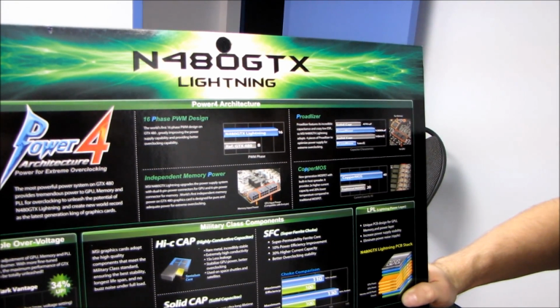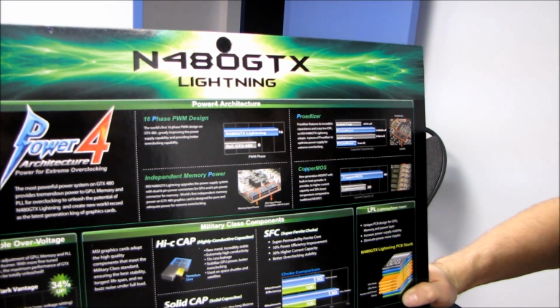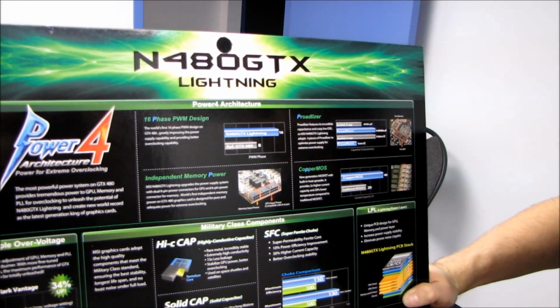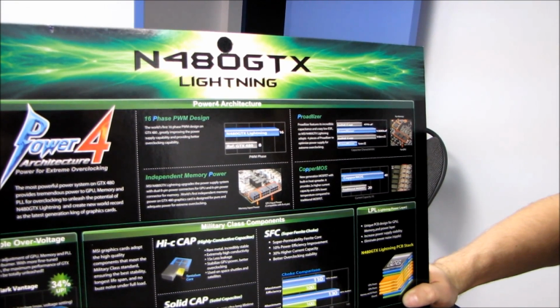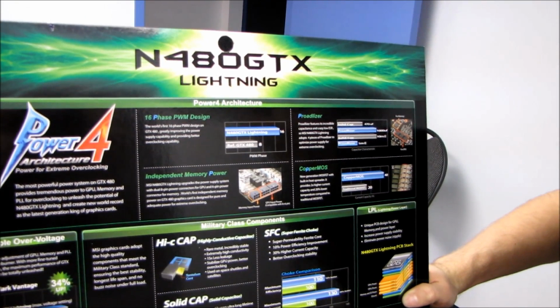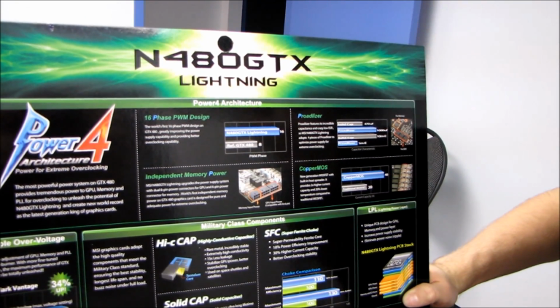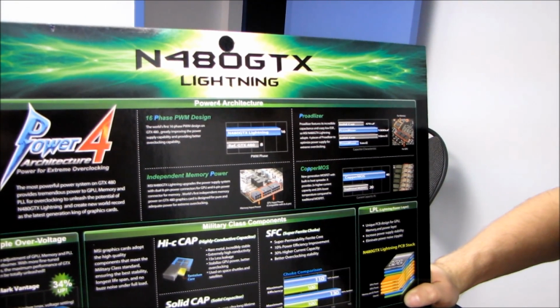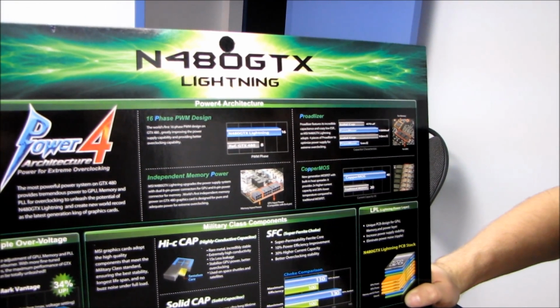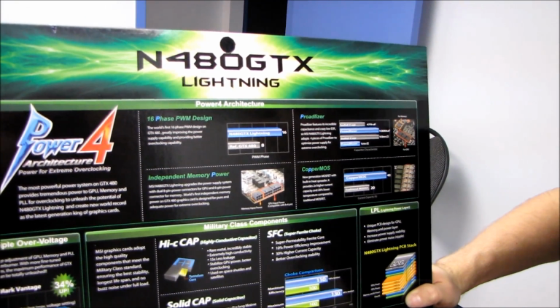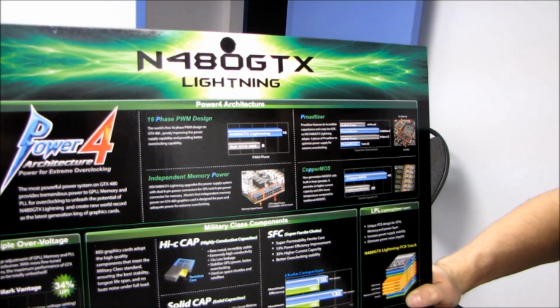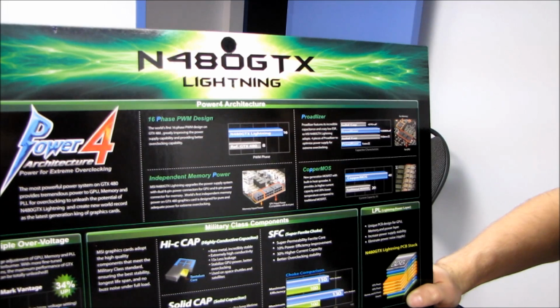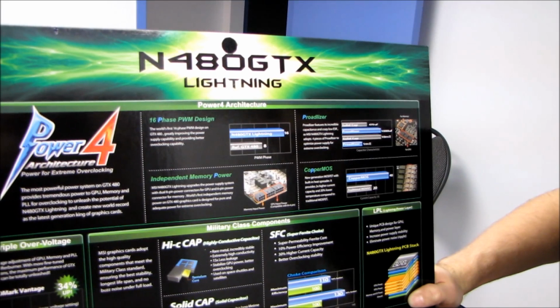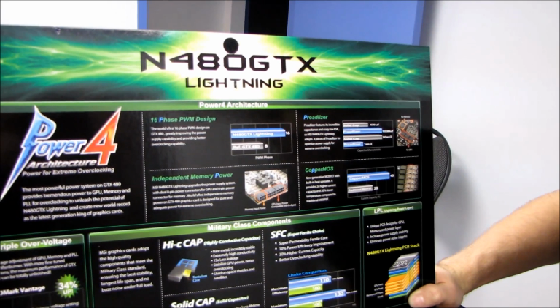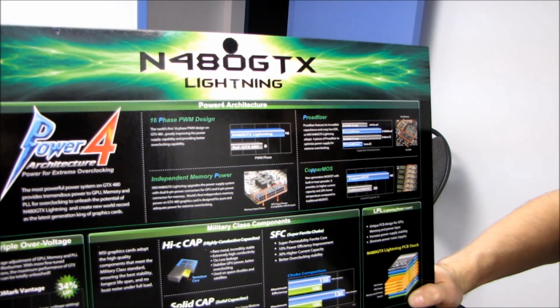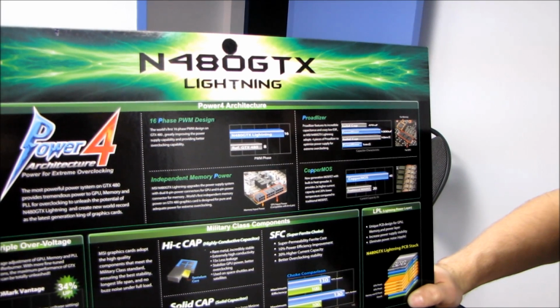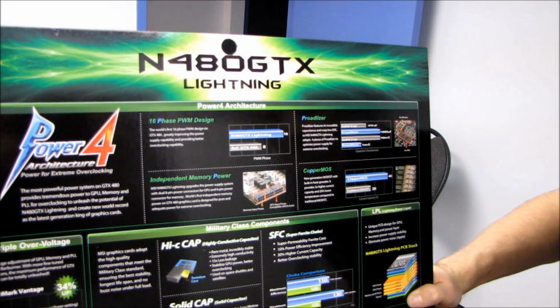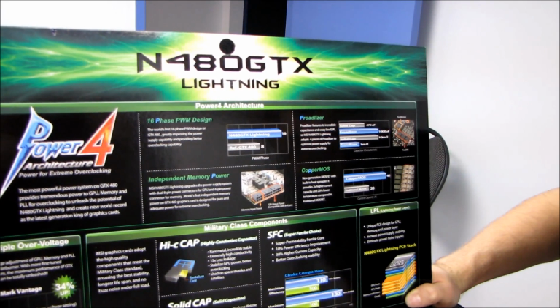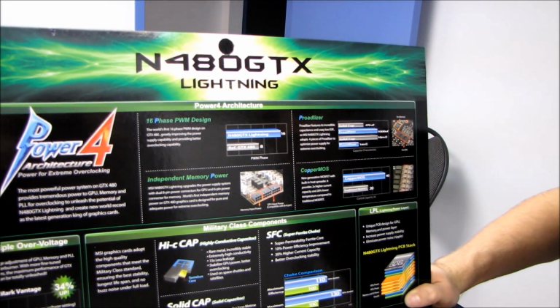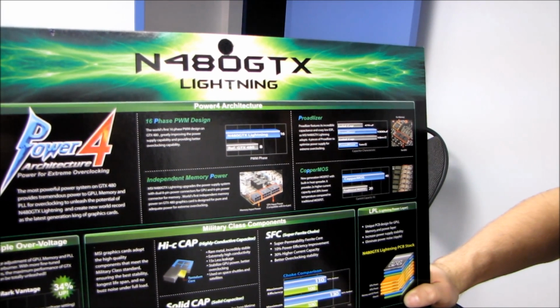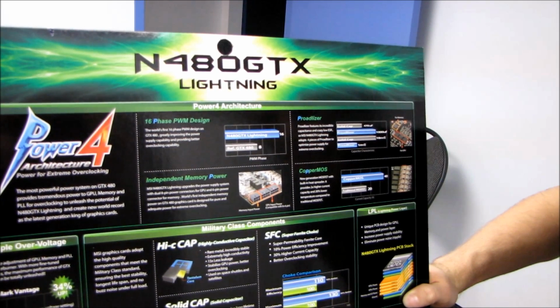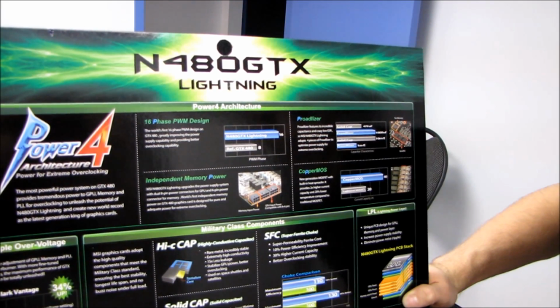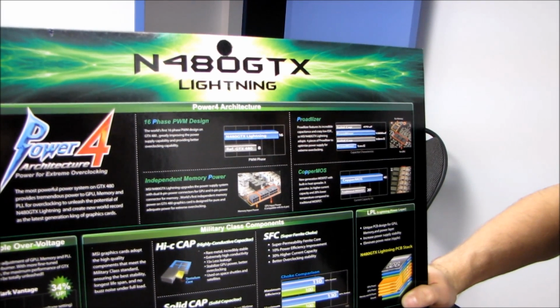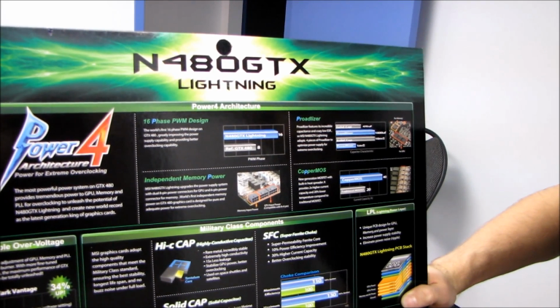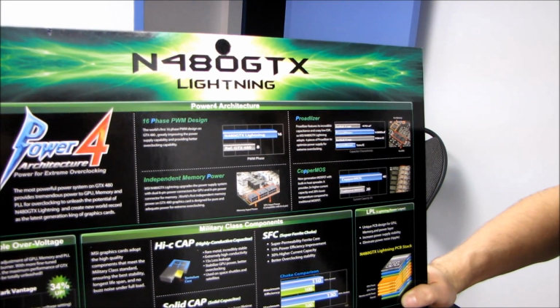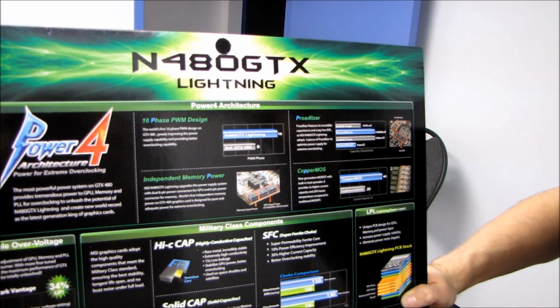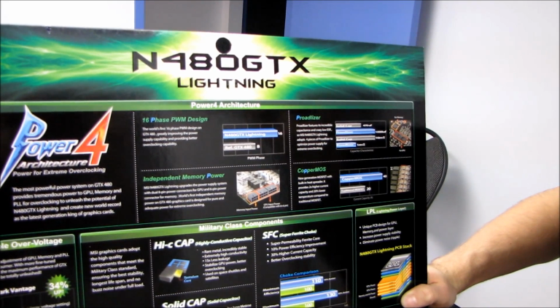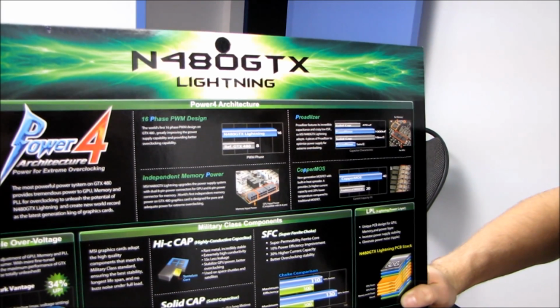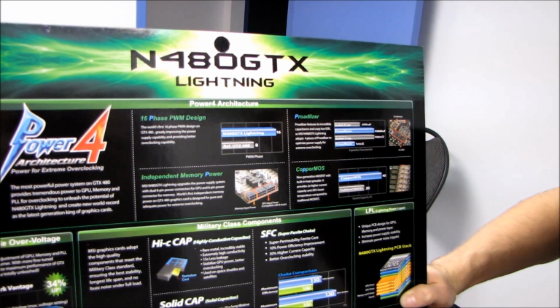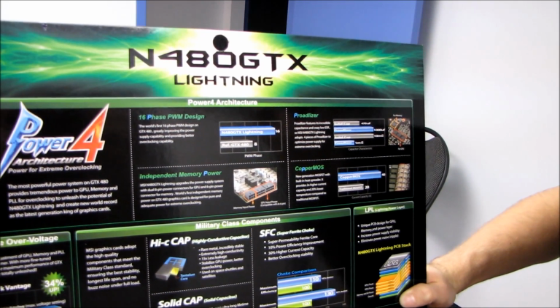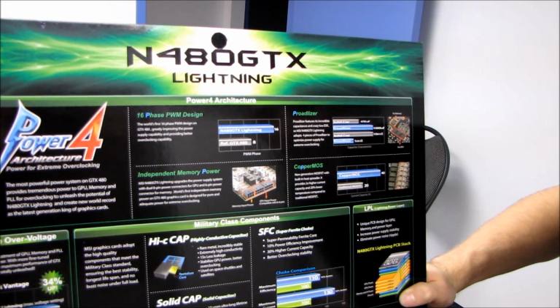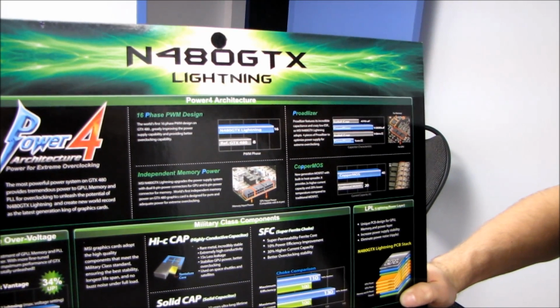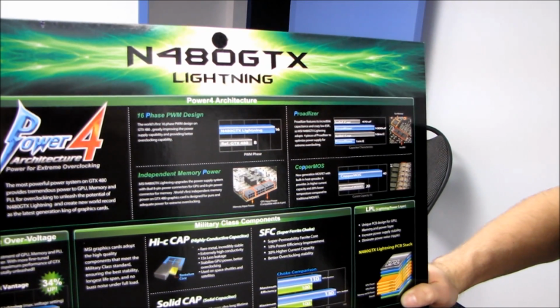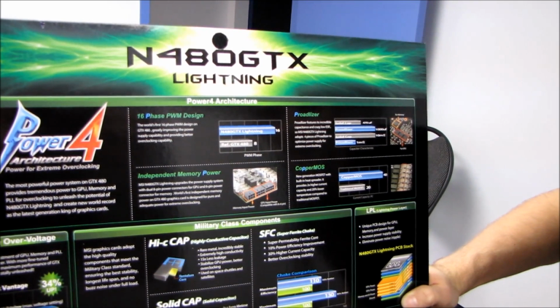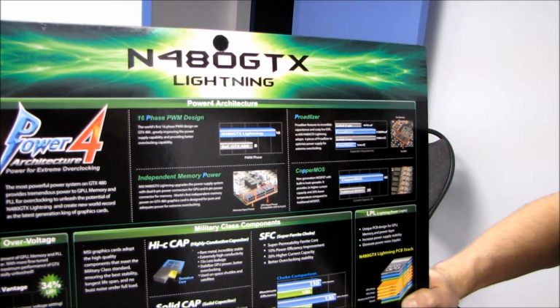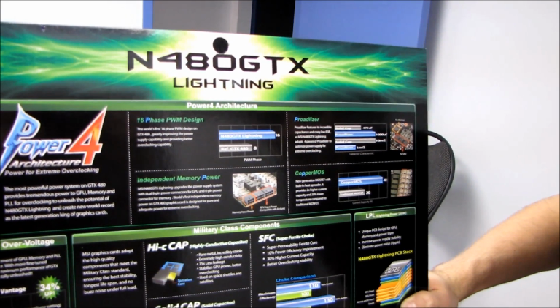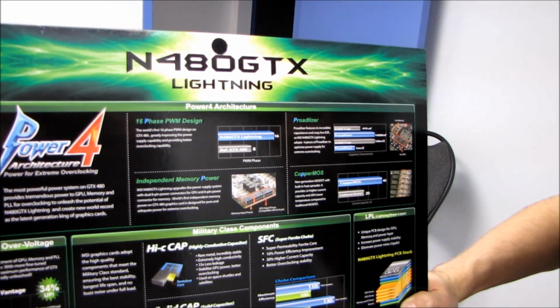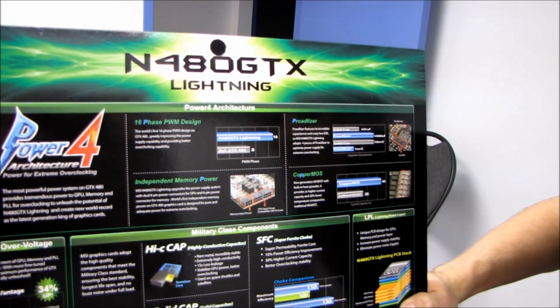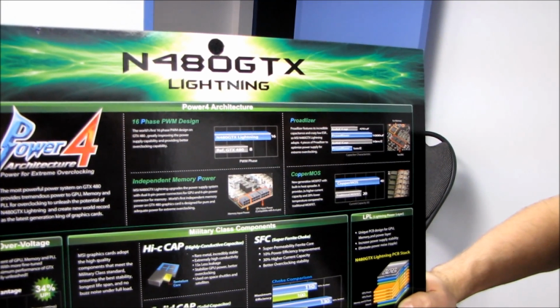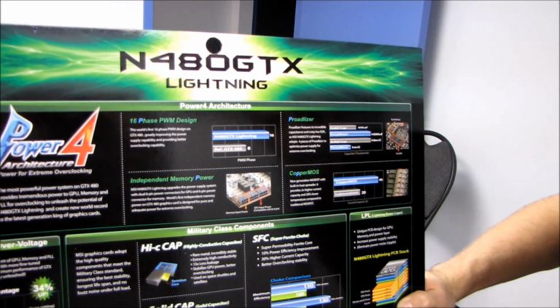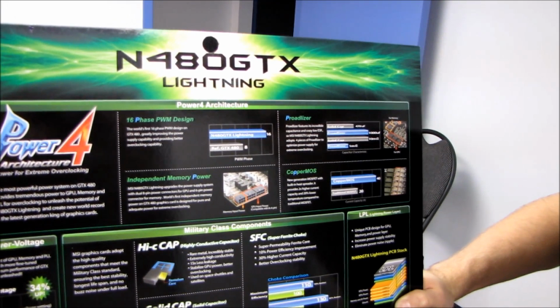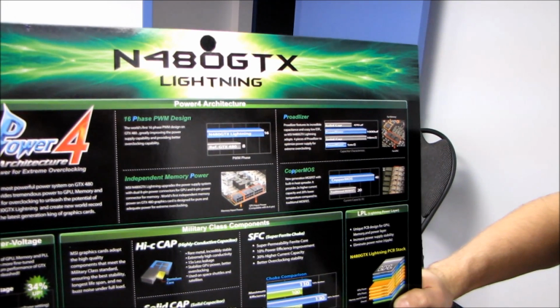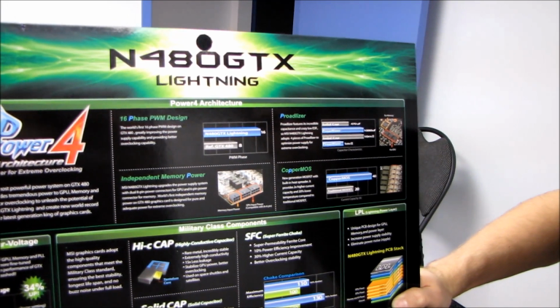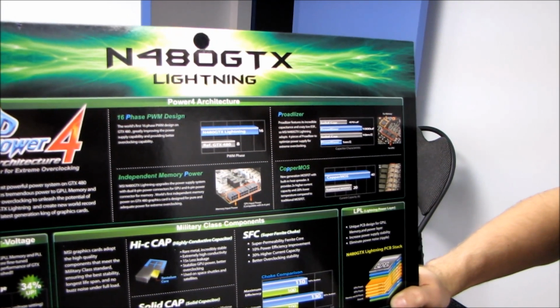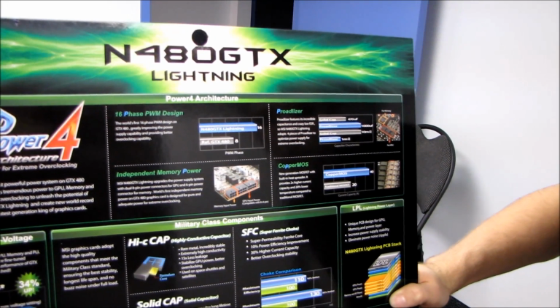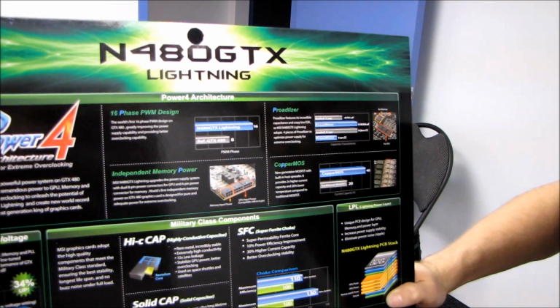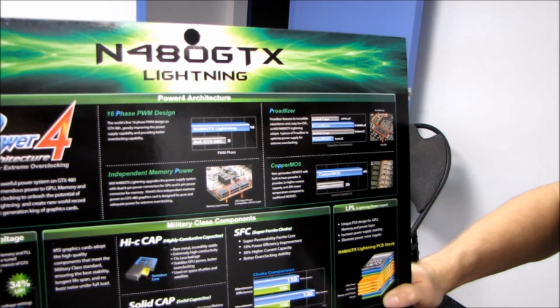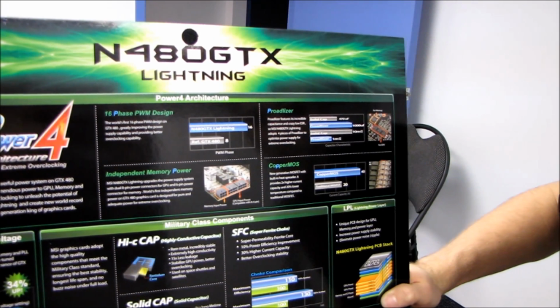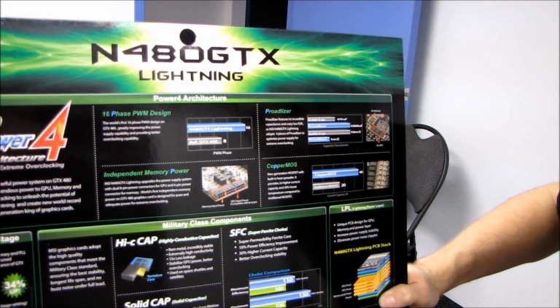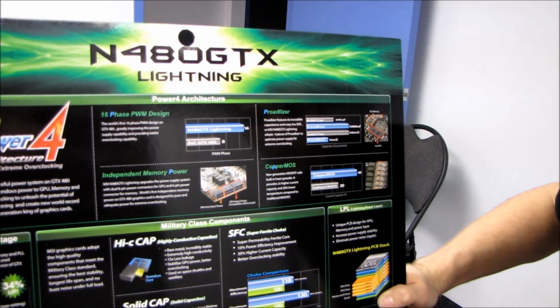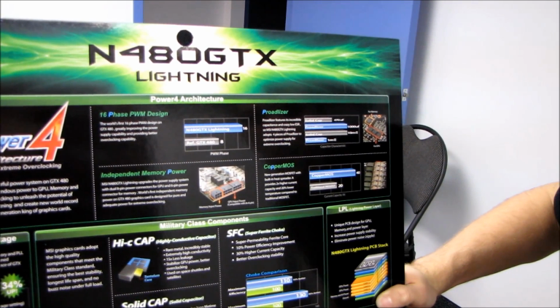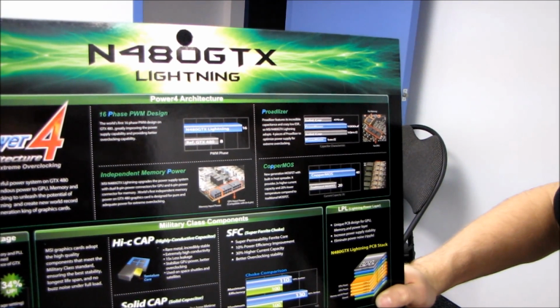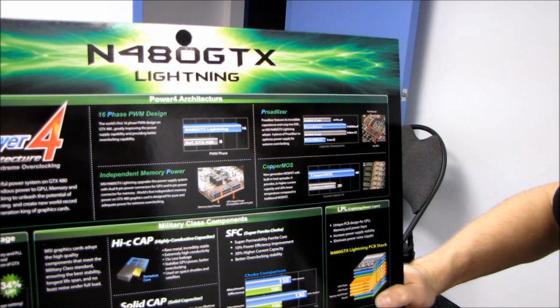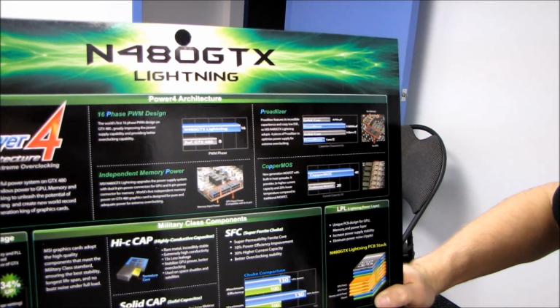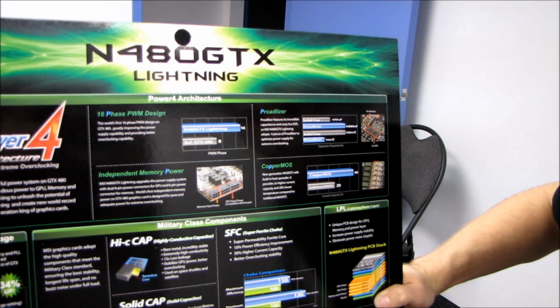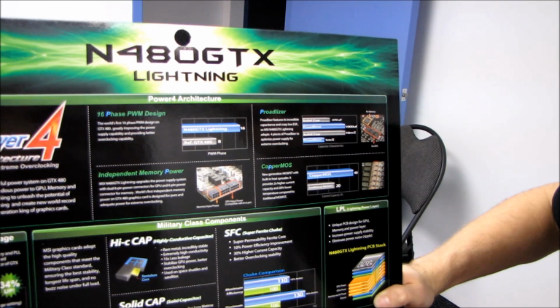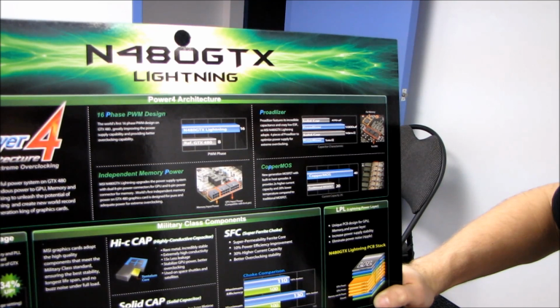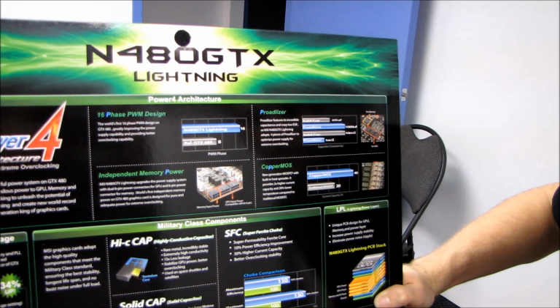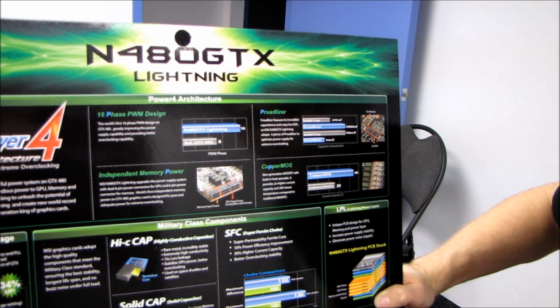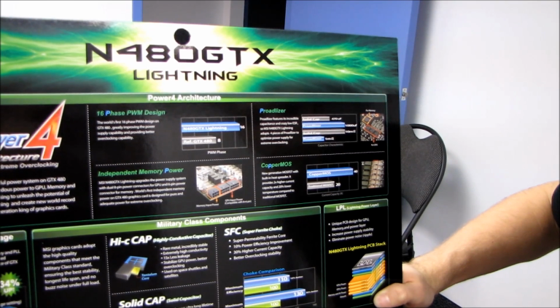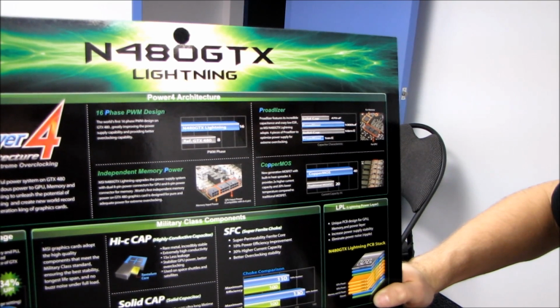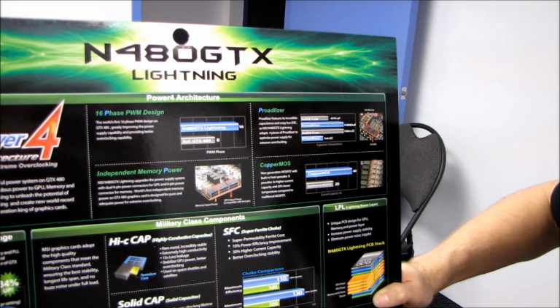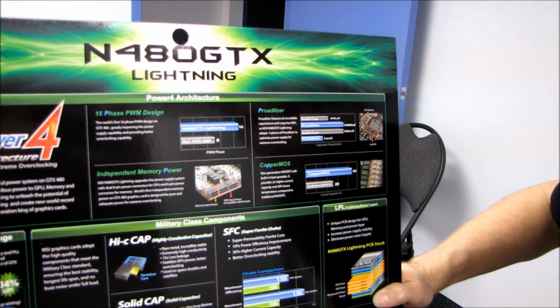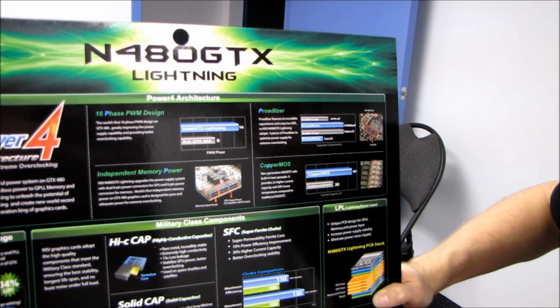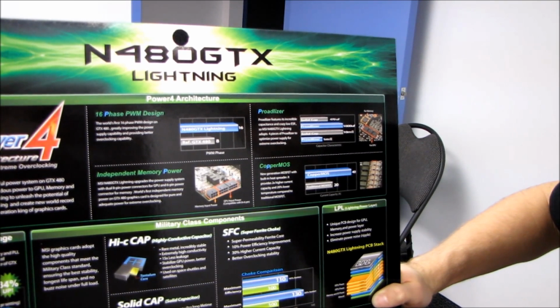It features incredible capacitance and crazy low ESR, optimizing the power supply for extreme overclocking.